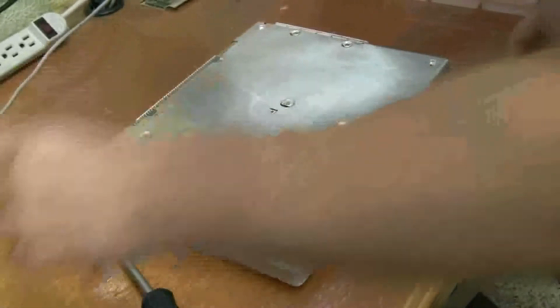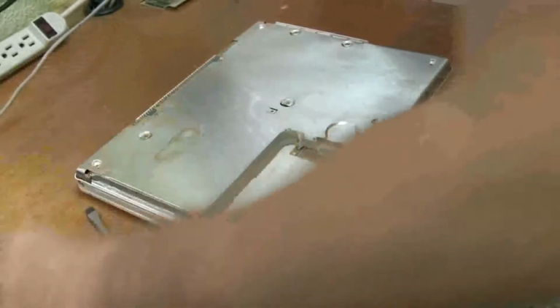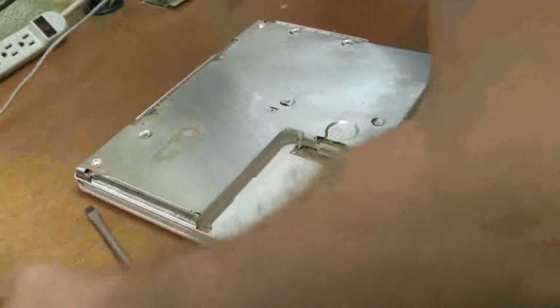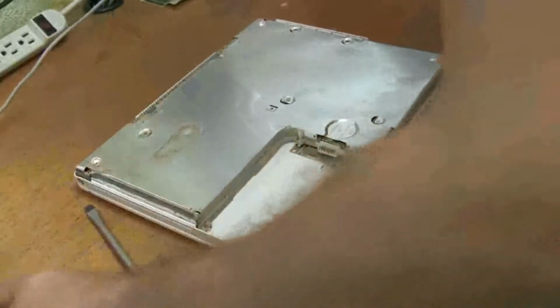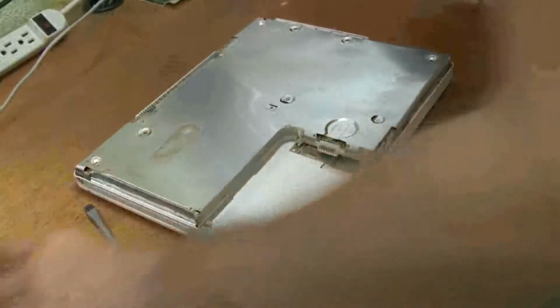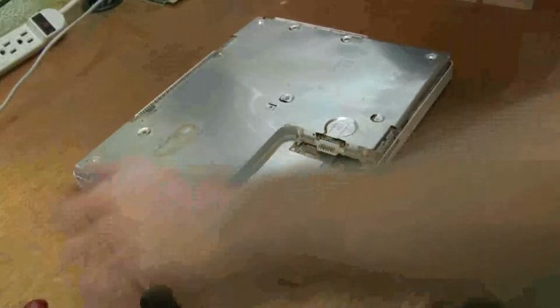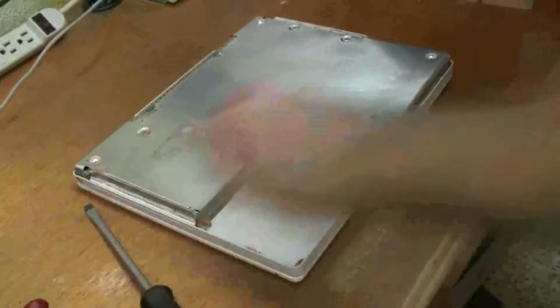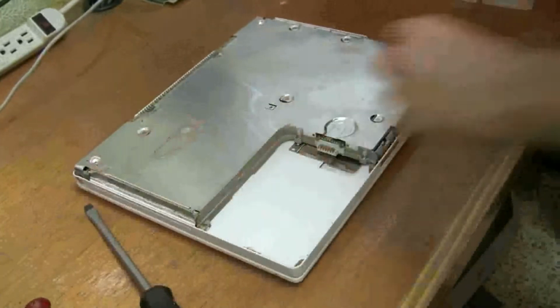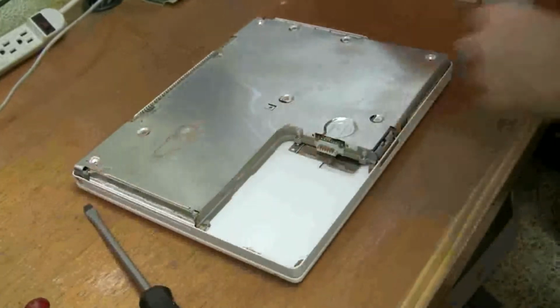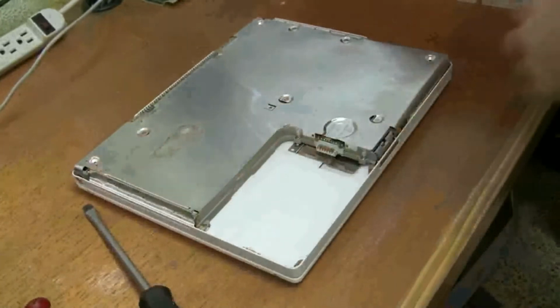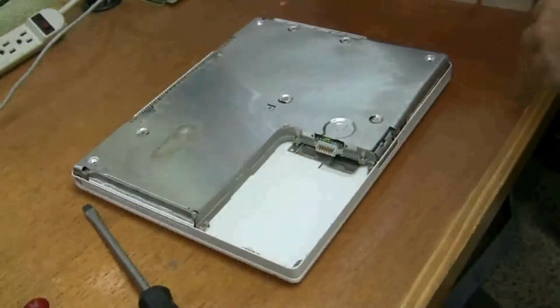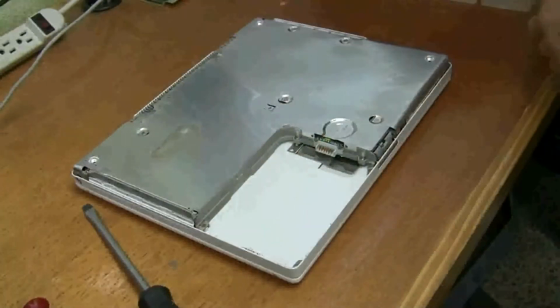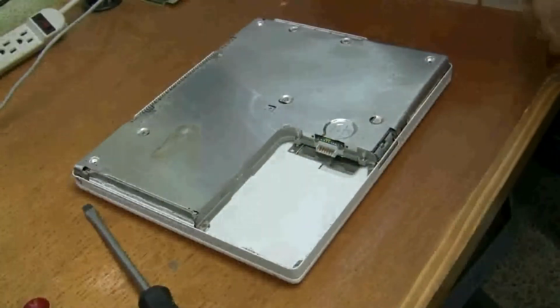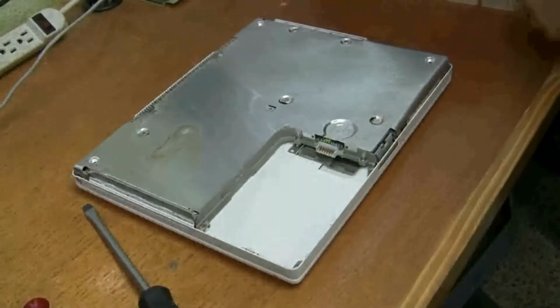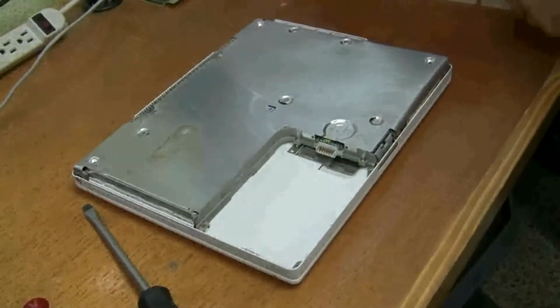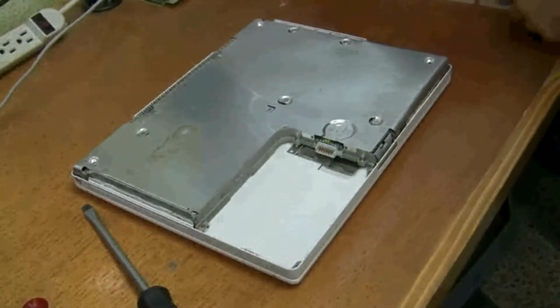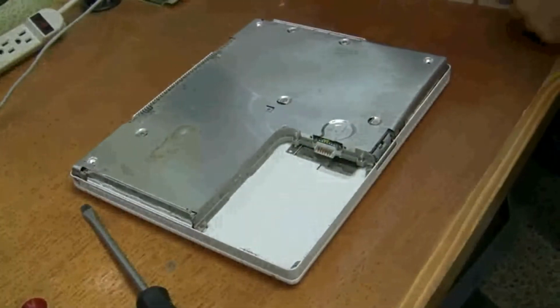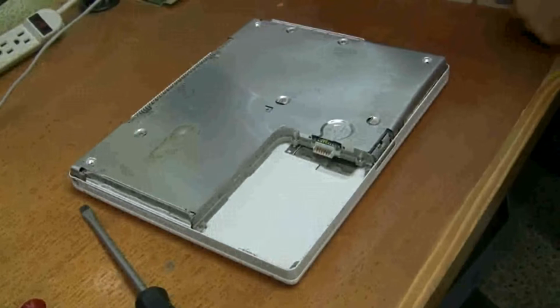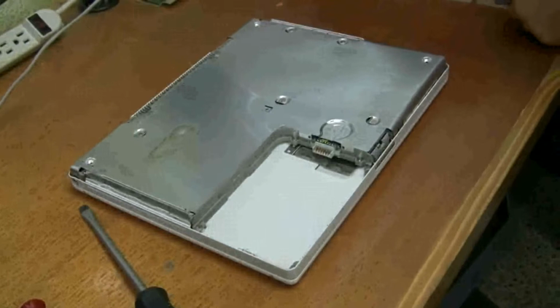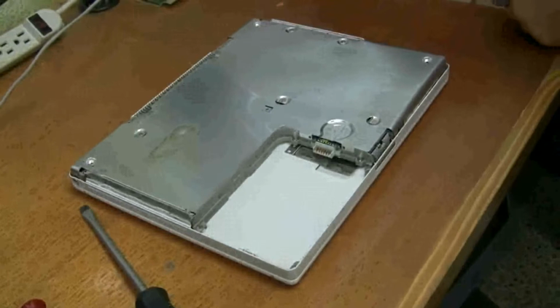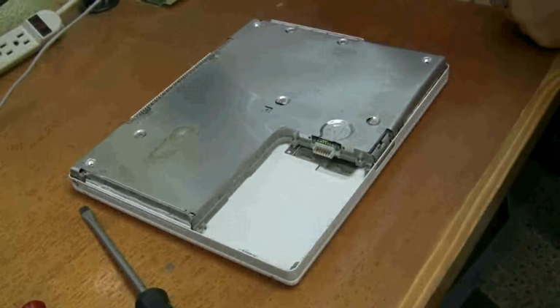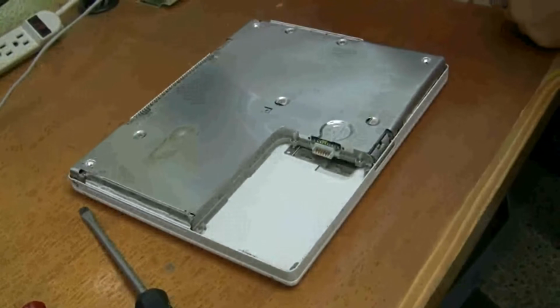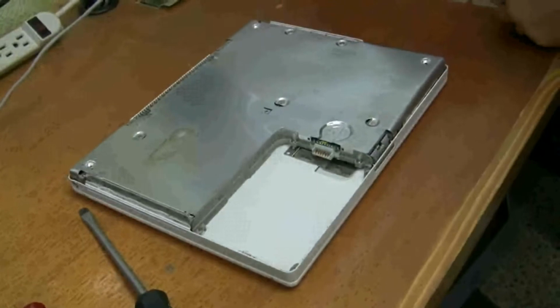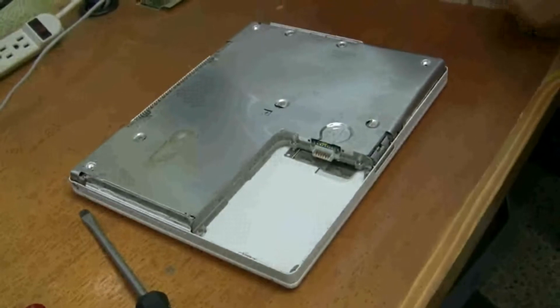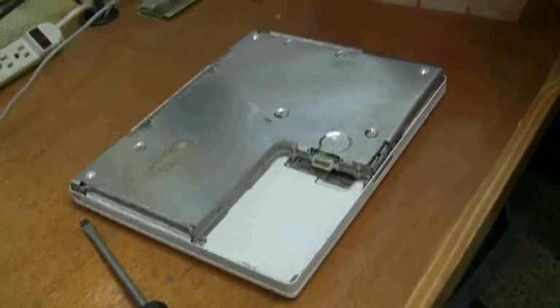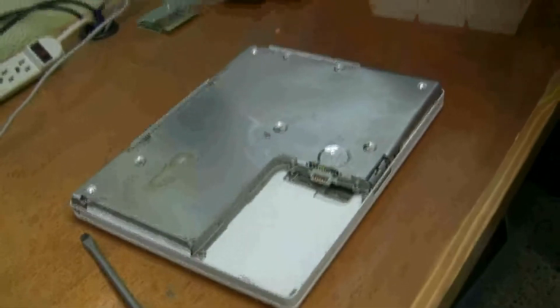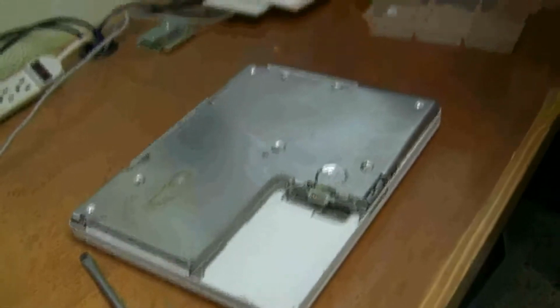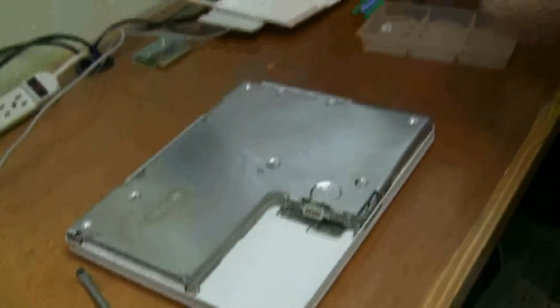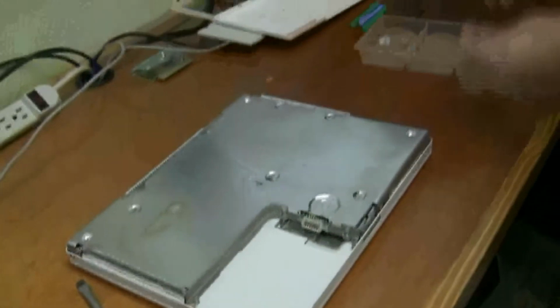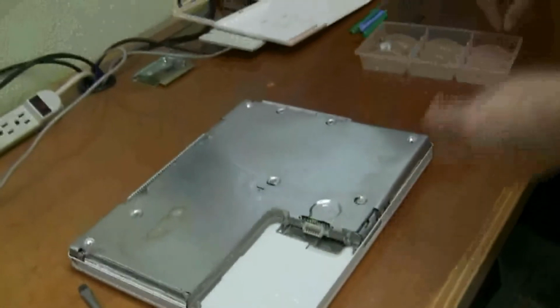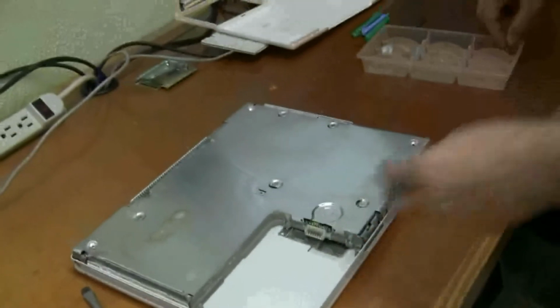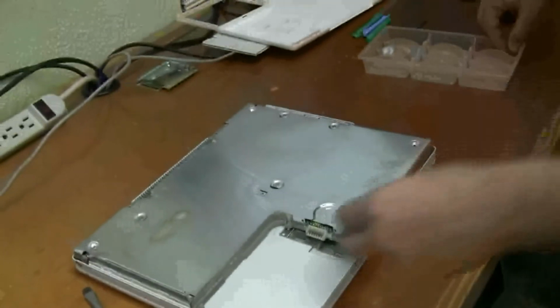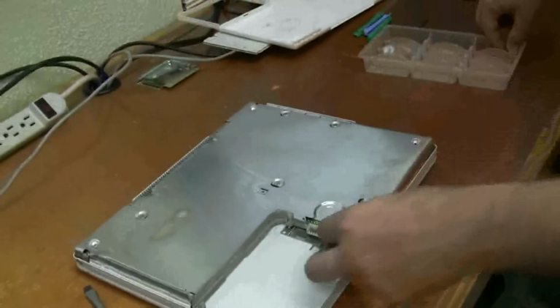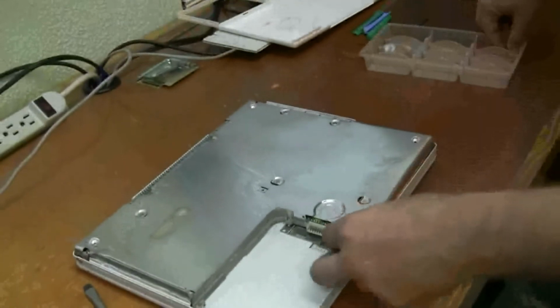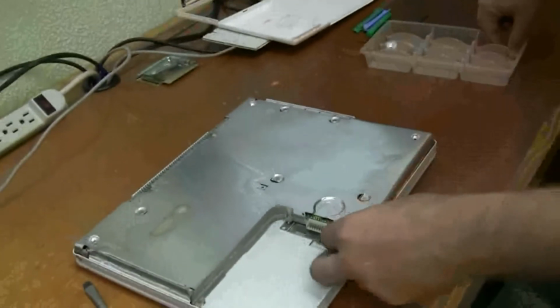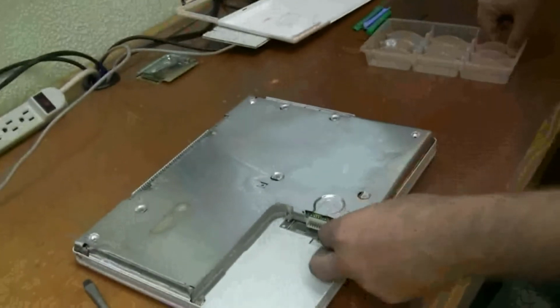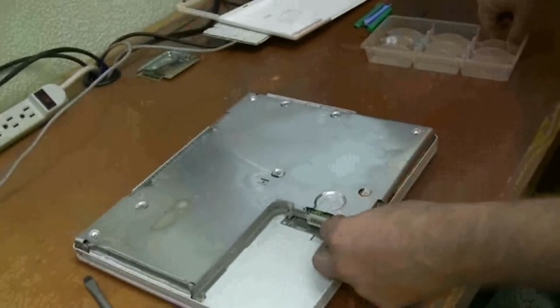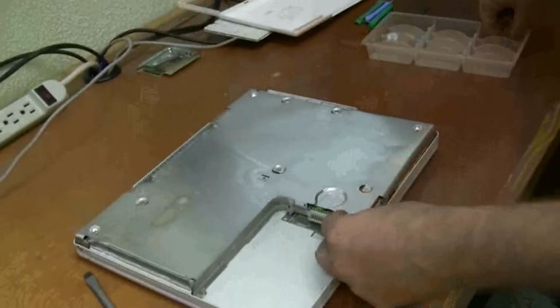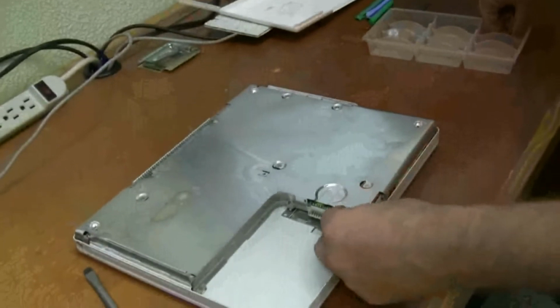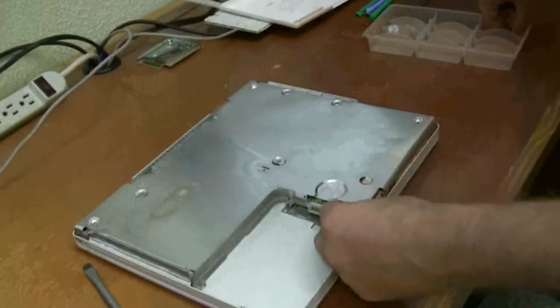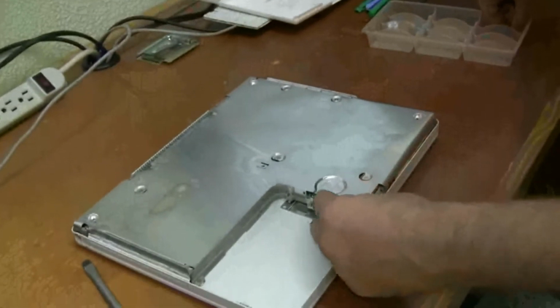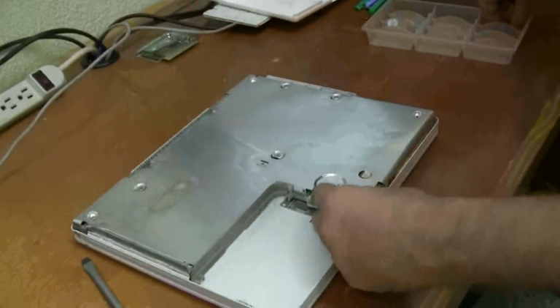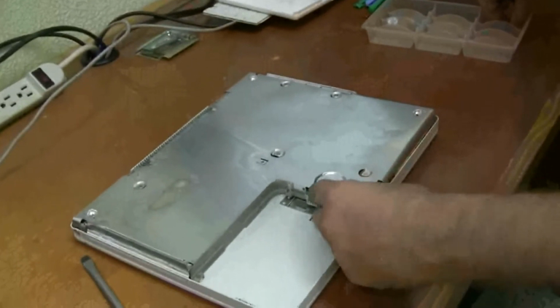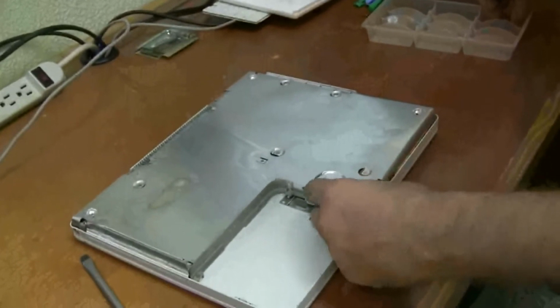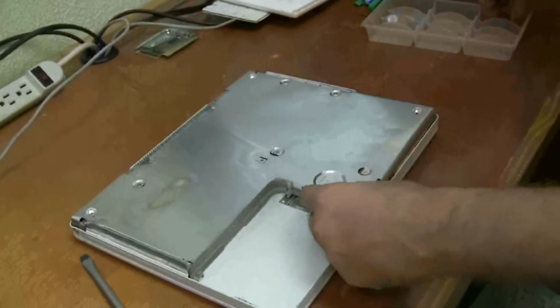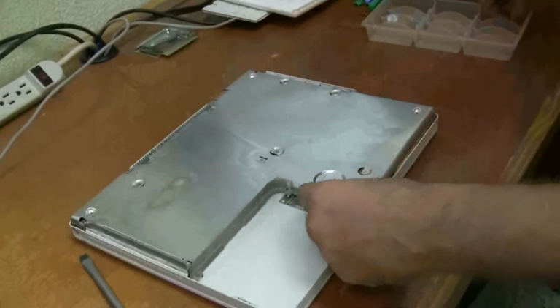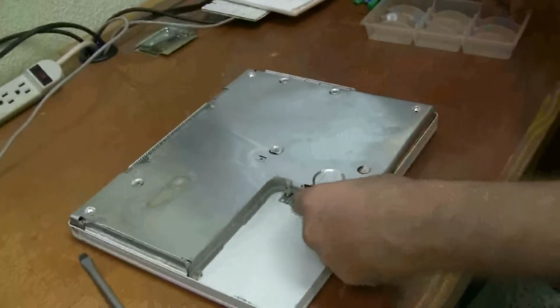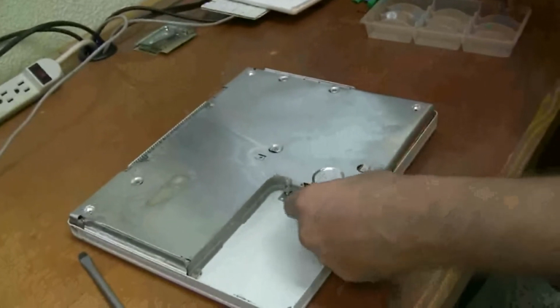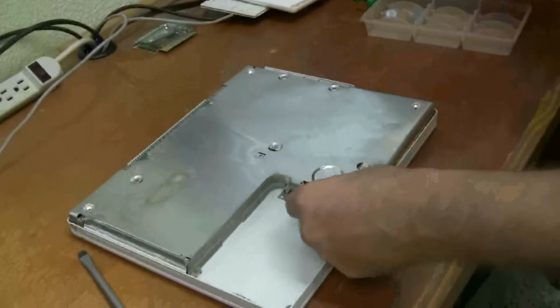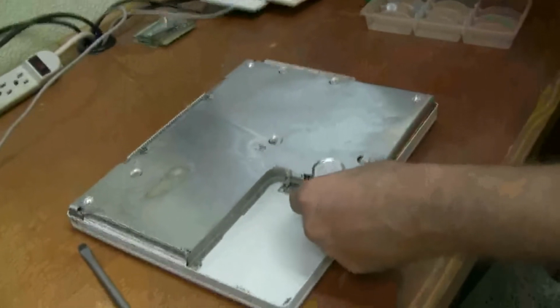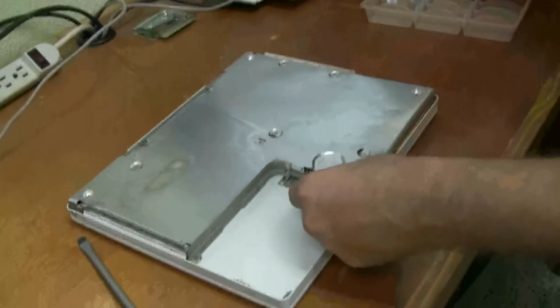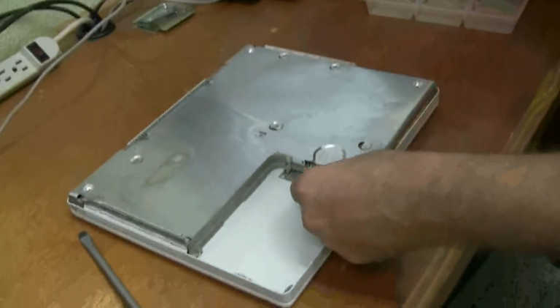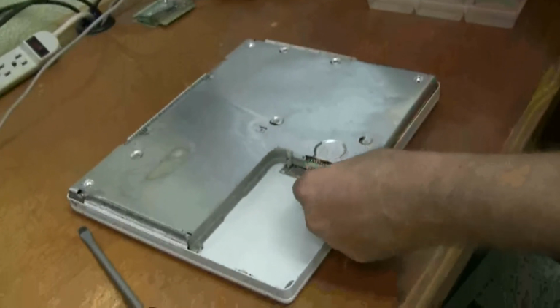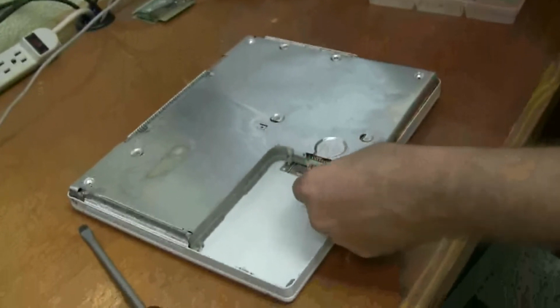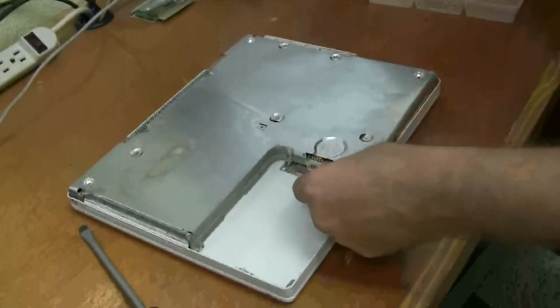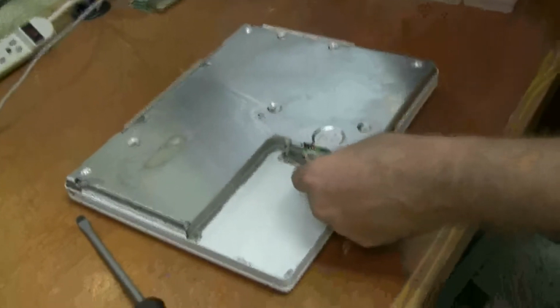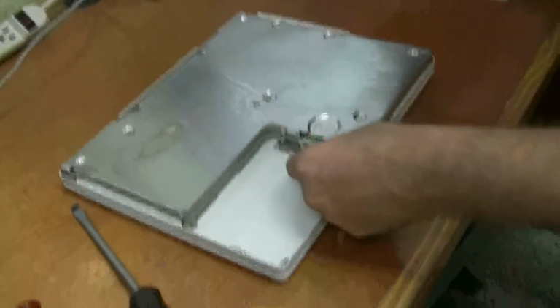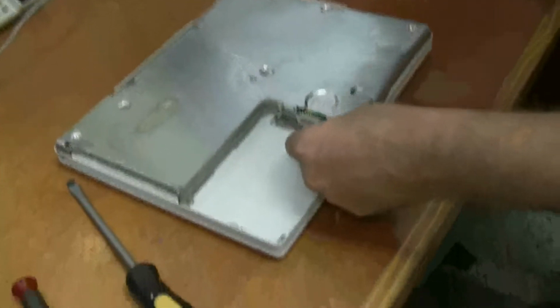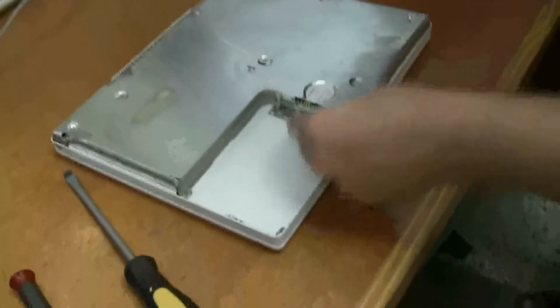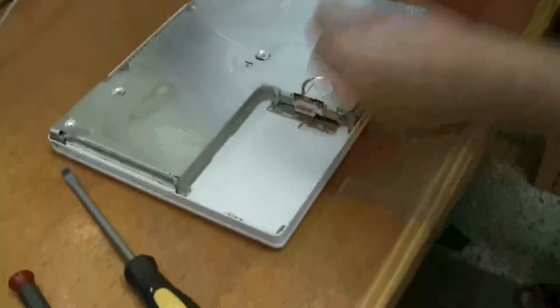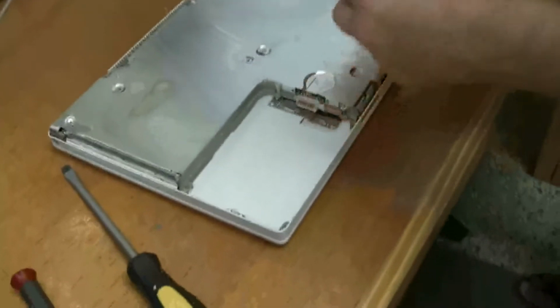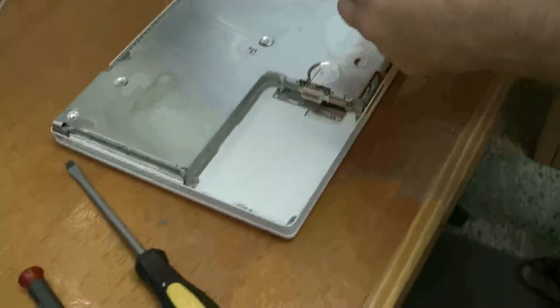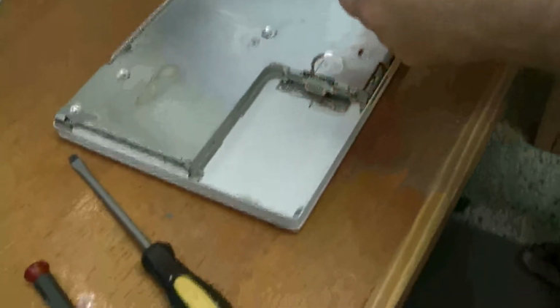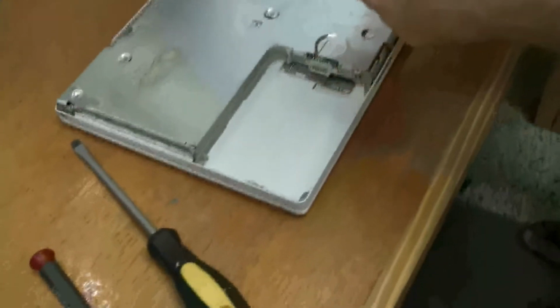Now, before you put the bottom case on, you're going to want to put these little greasy springs back in, right — where the battery compartment is.